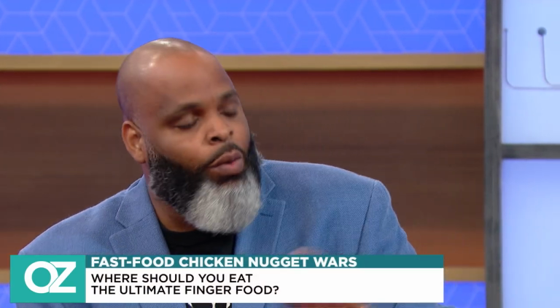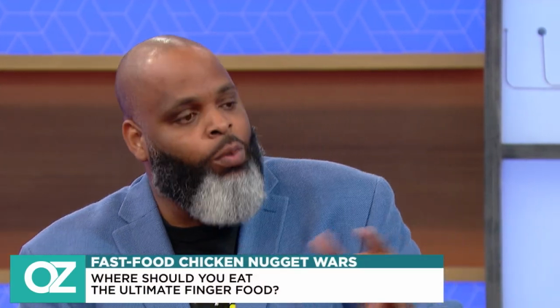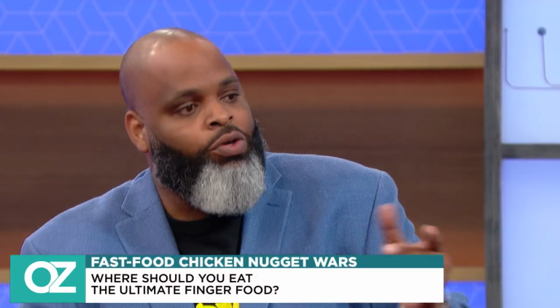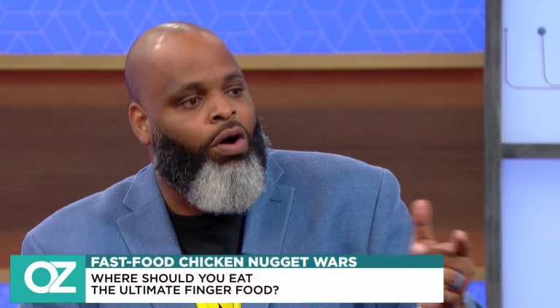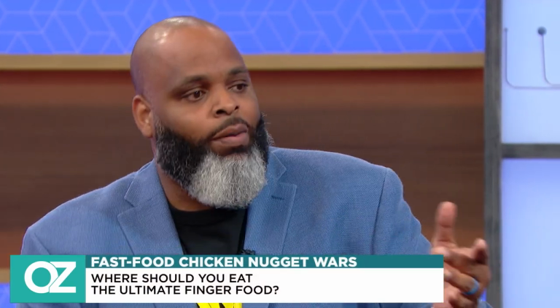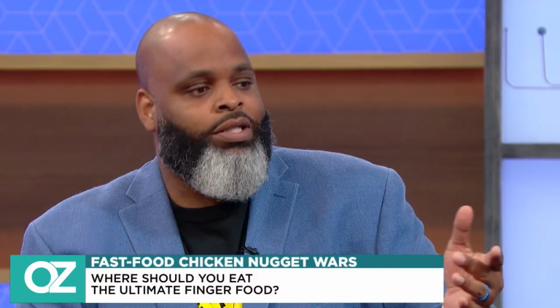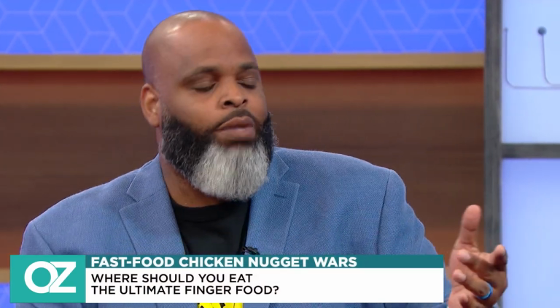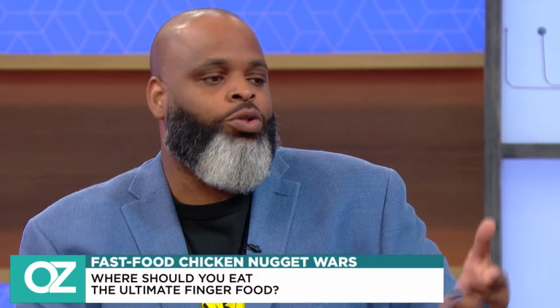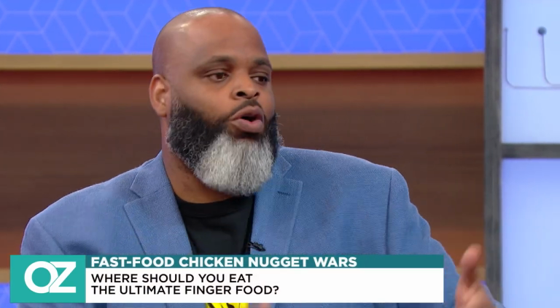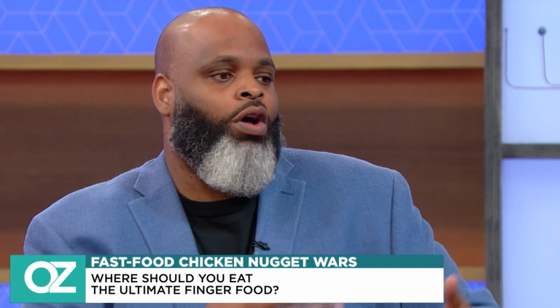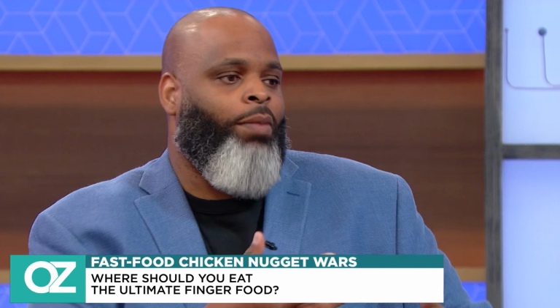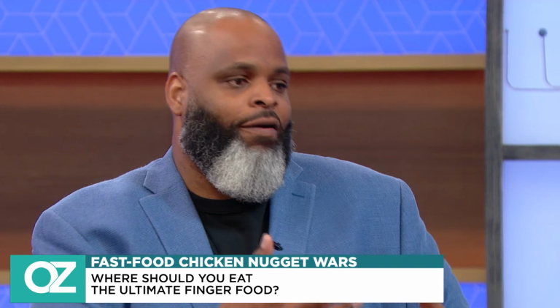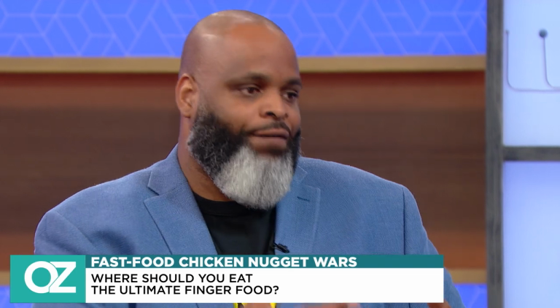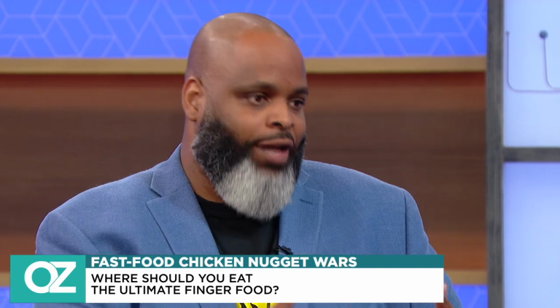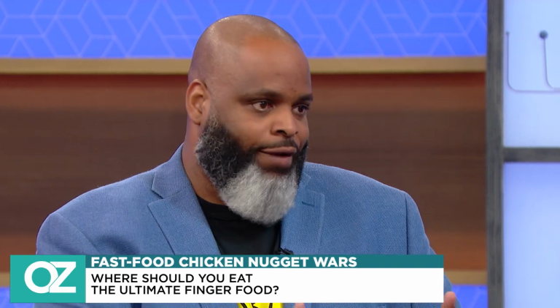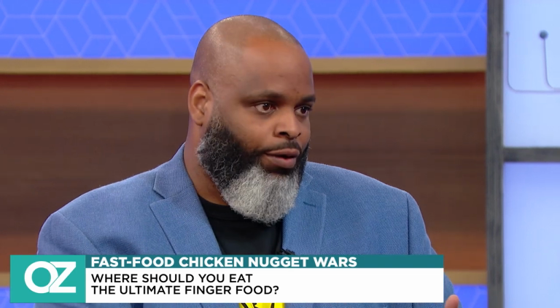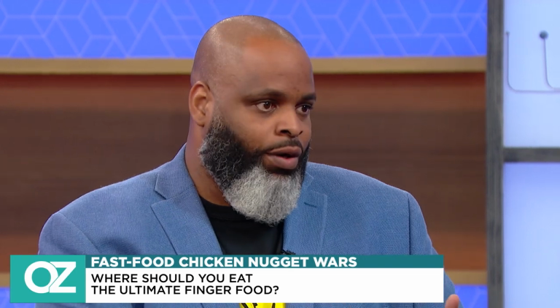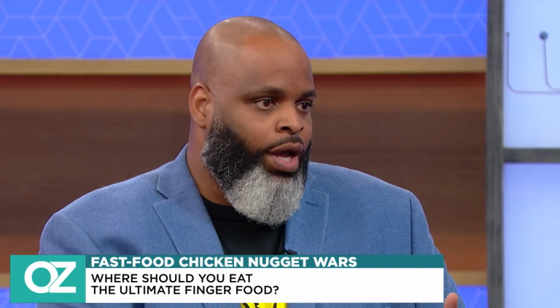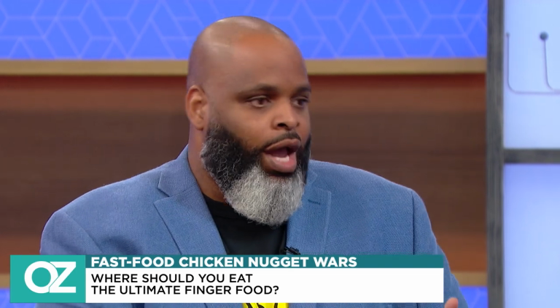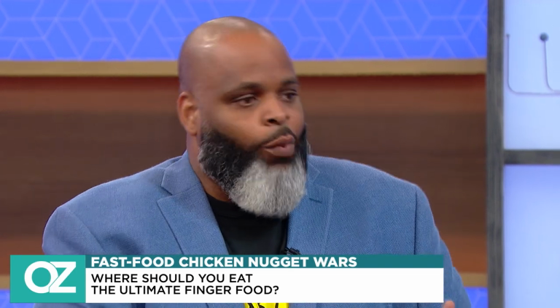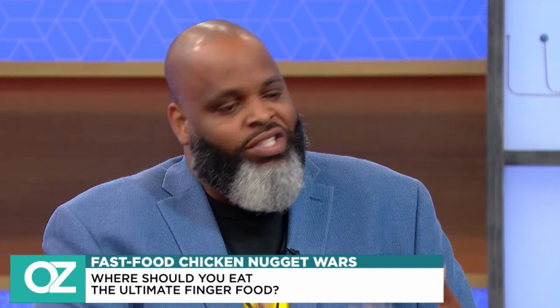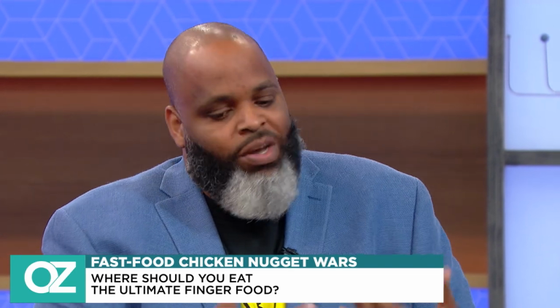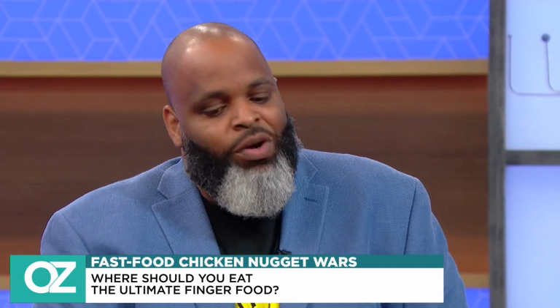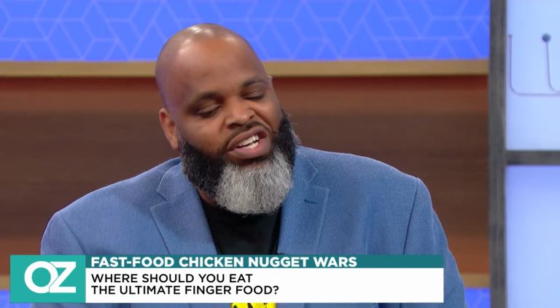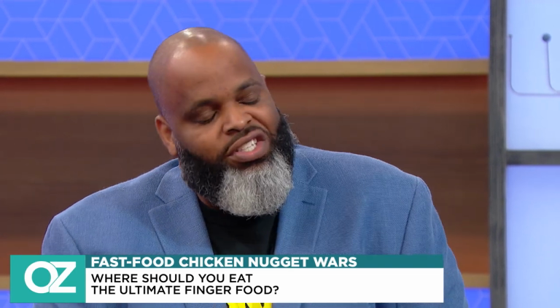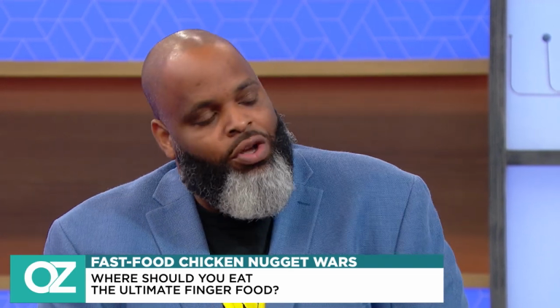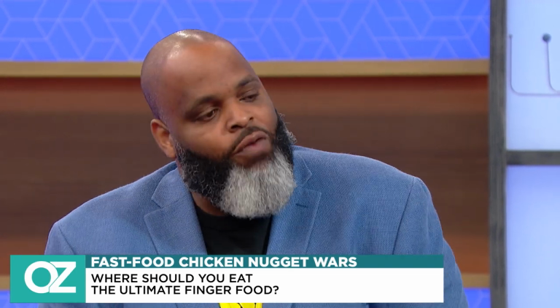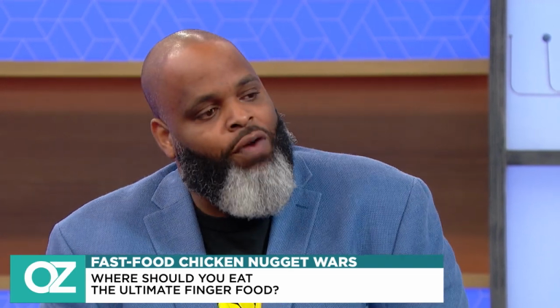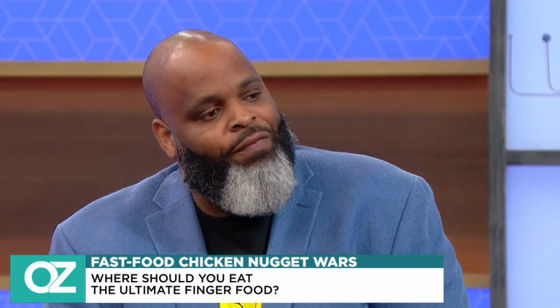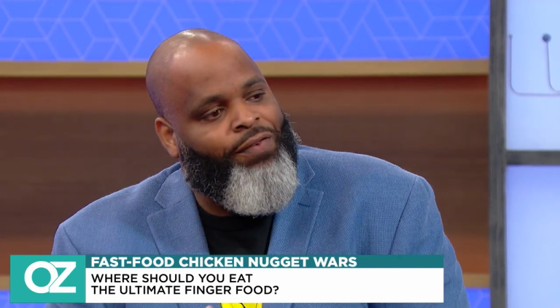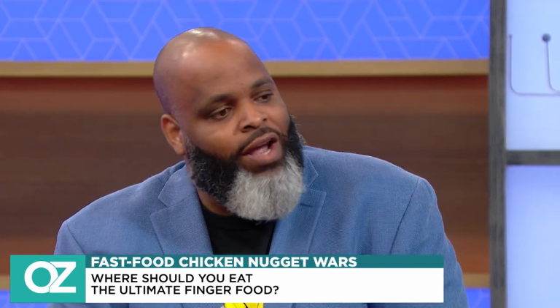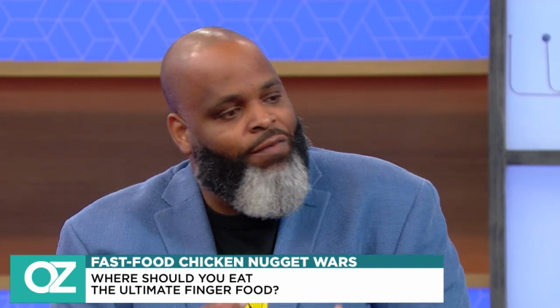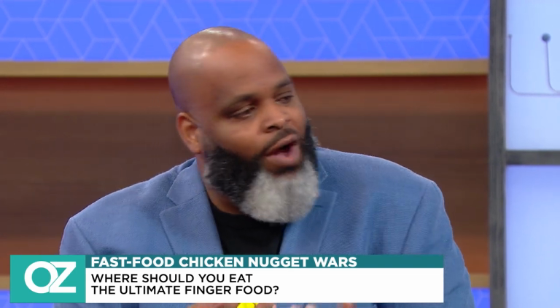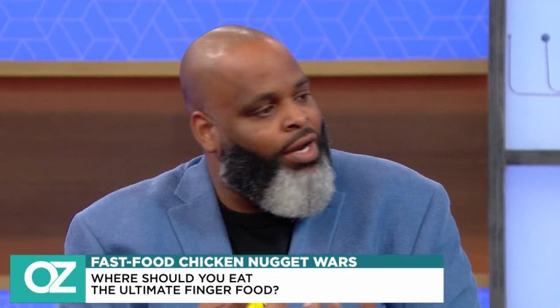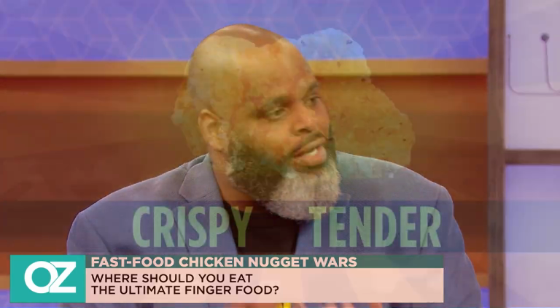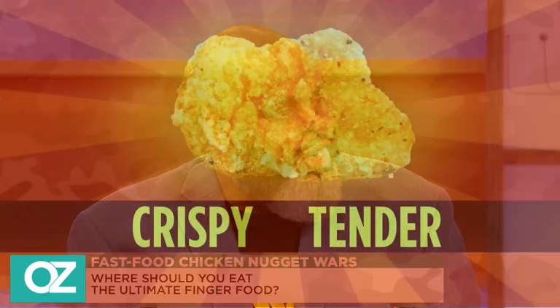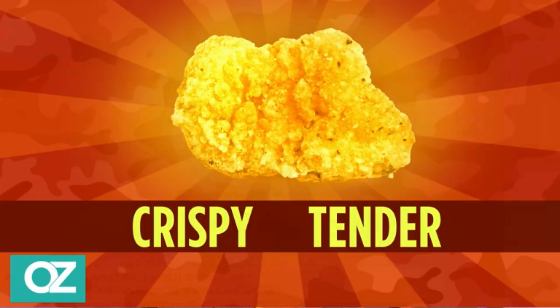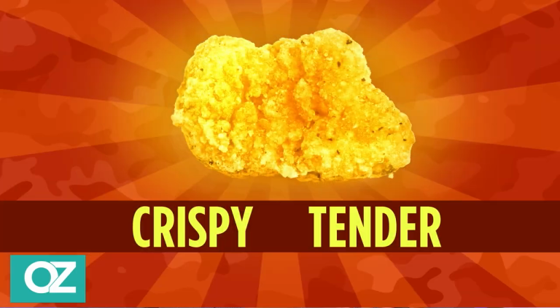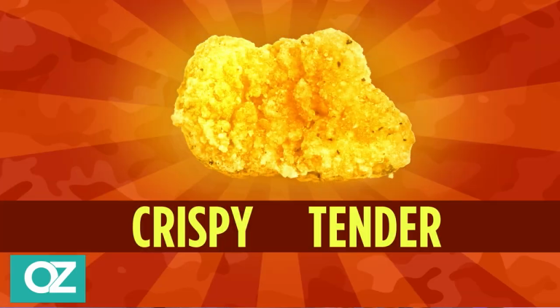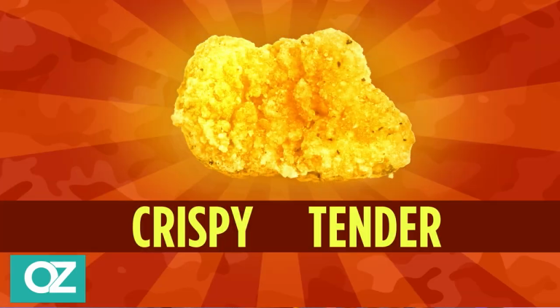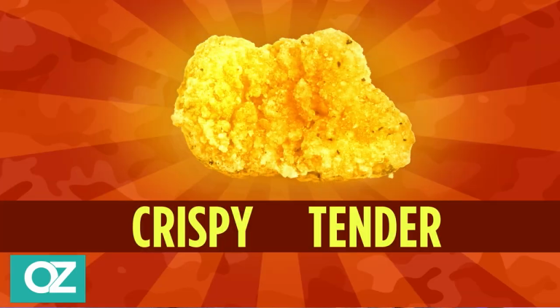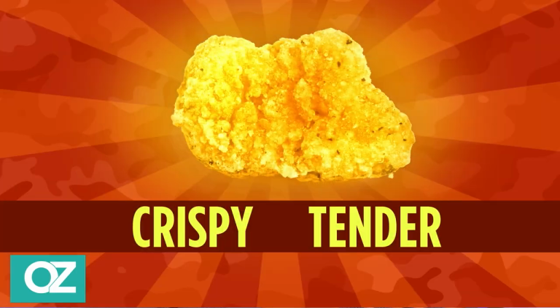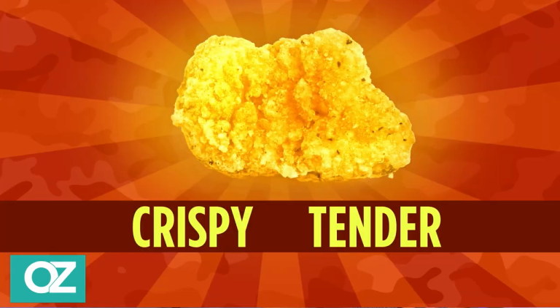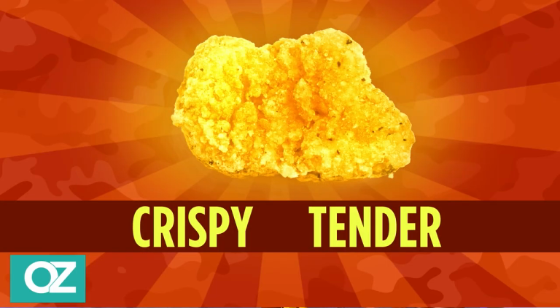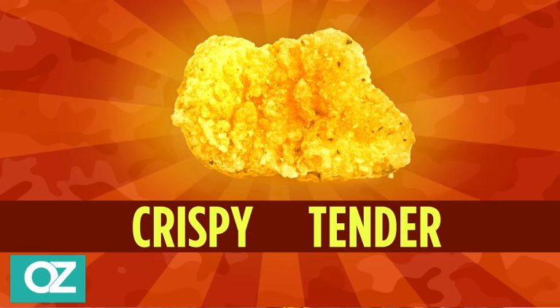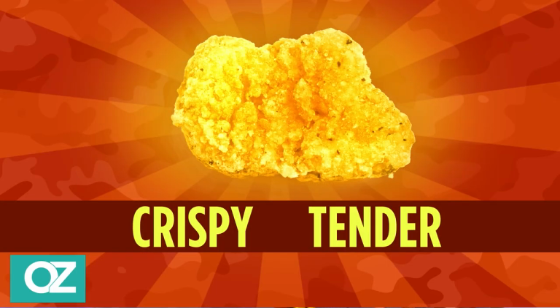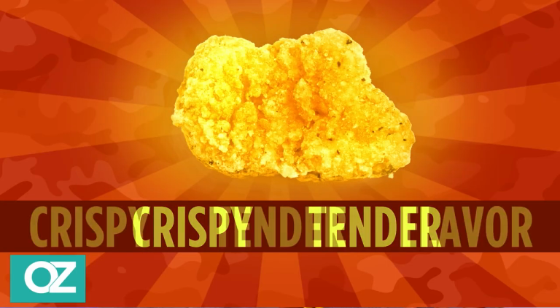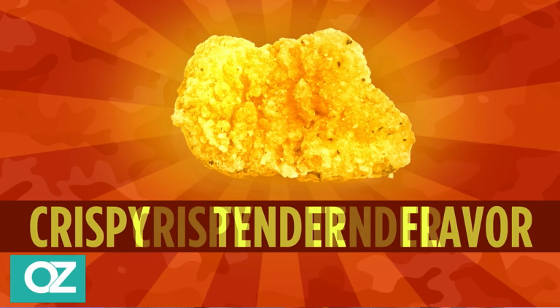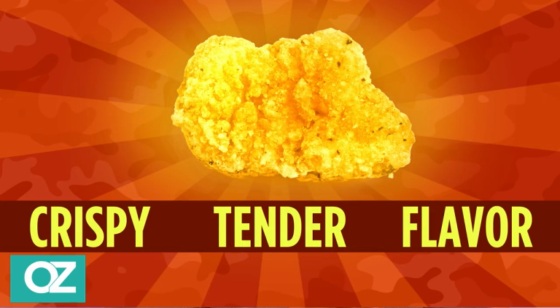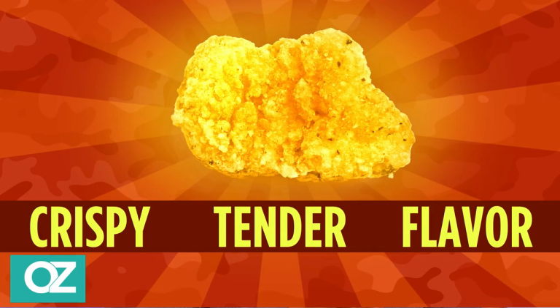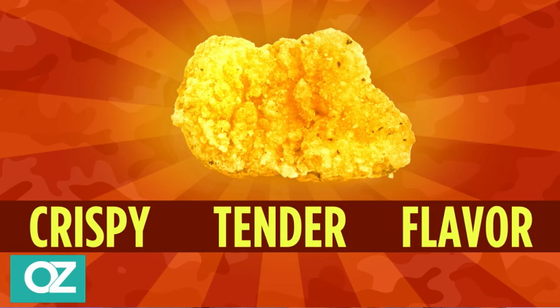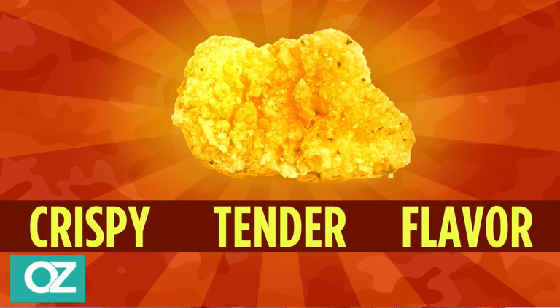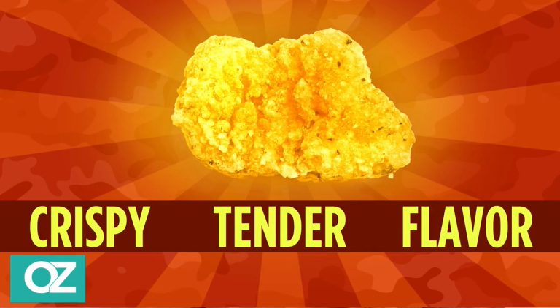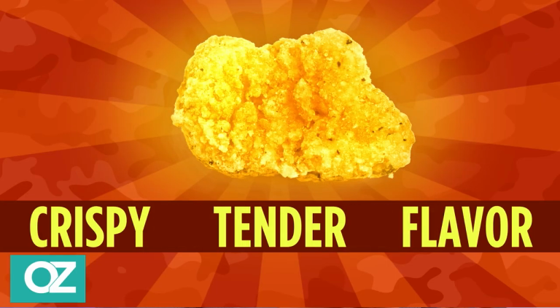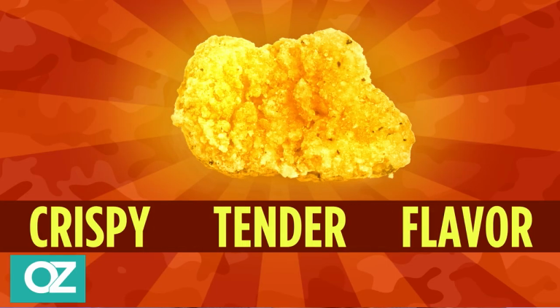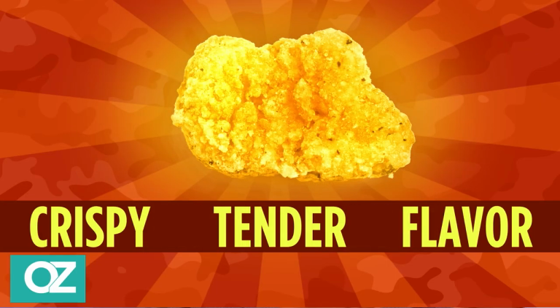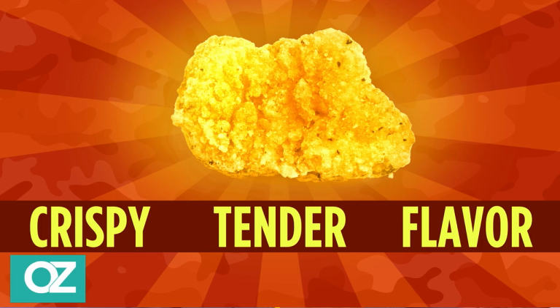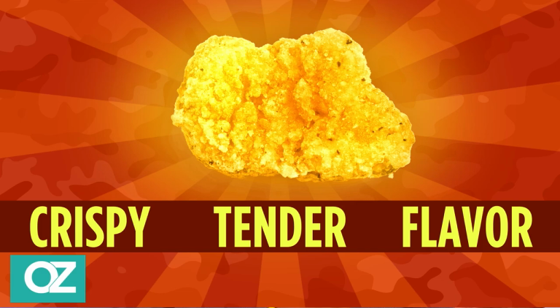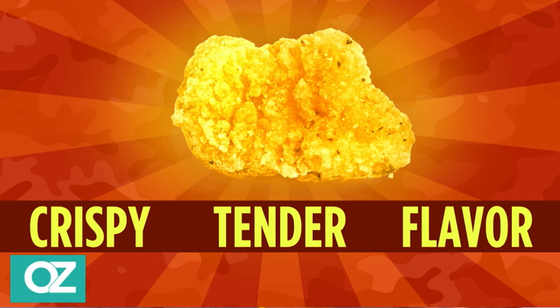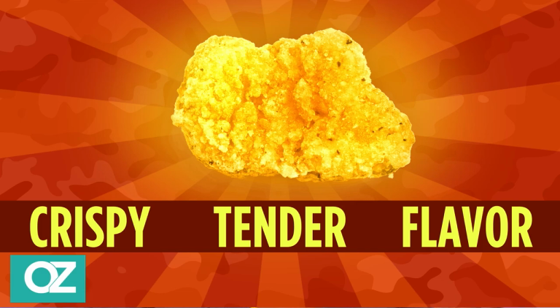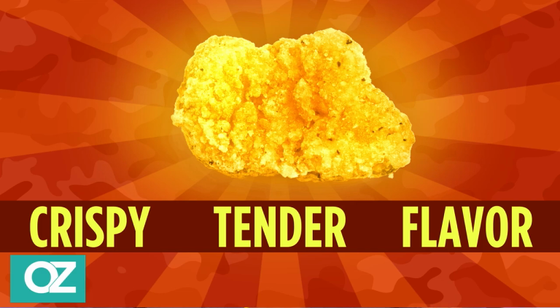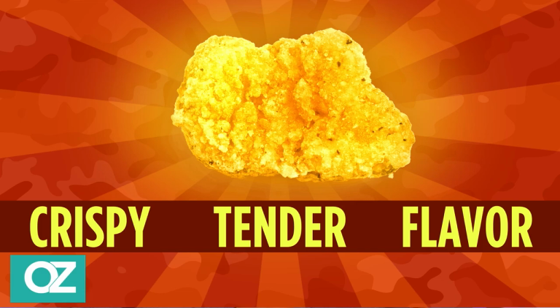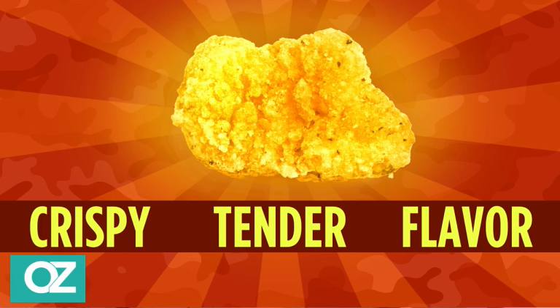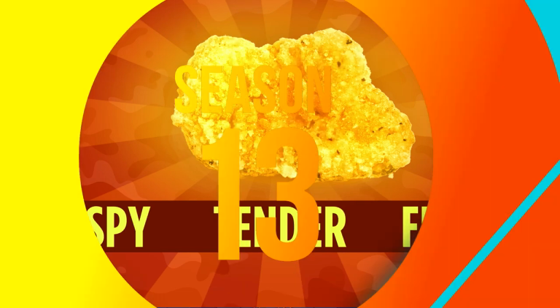But when we talk about dip, we're talking about flavor. And when someone can serve up flavor on a nugget, when that breading can be just right, it doesn't need the sauce.